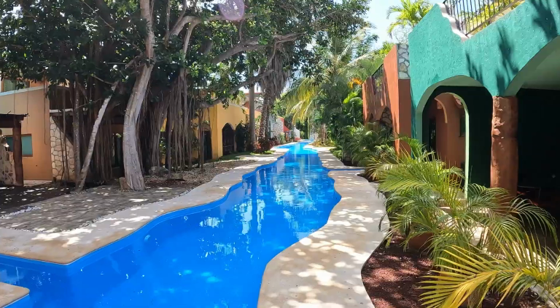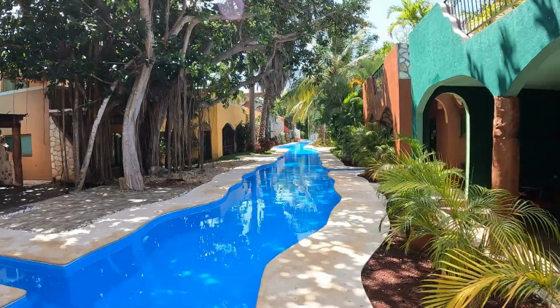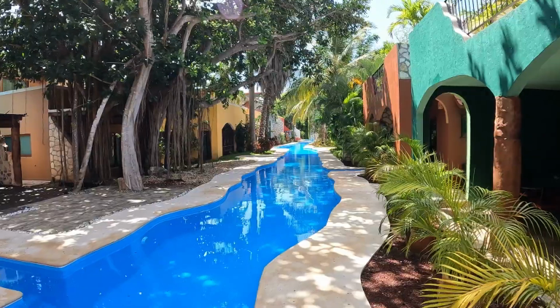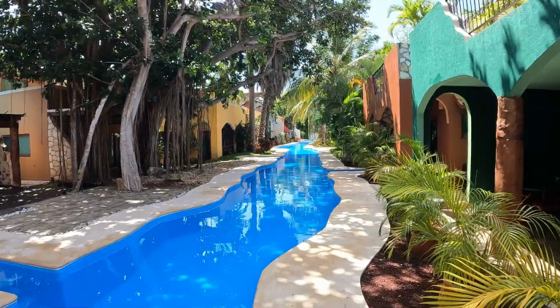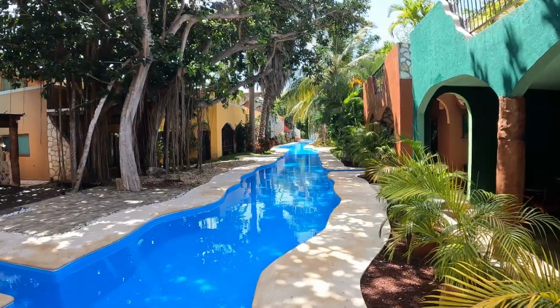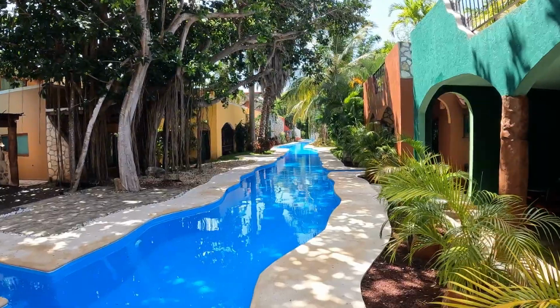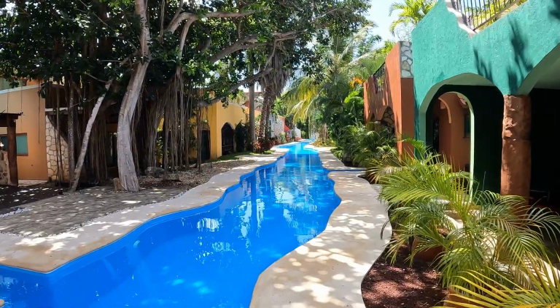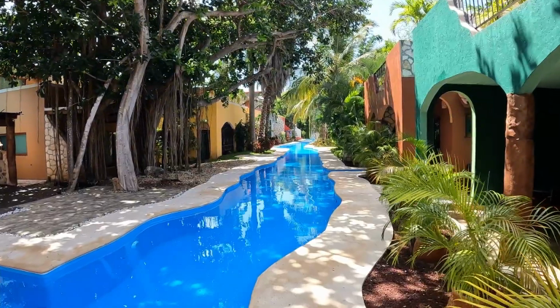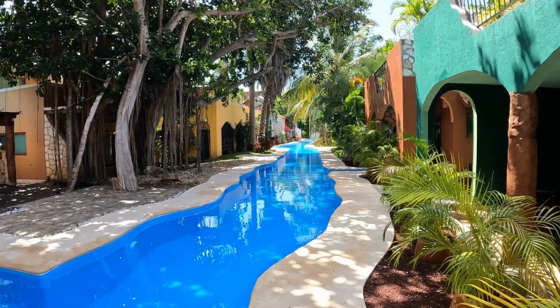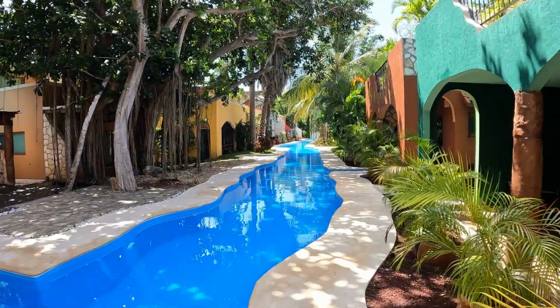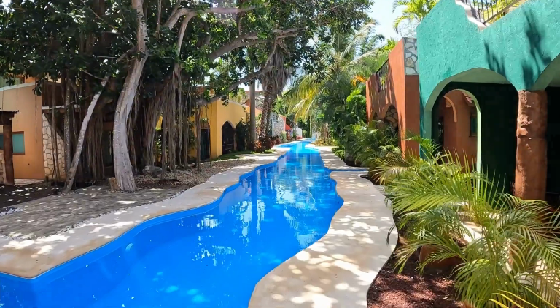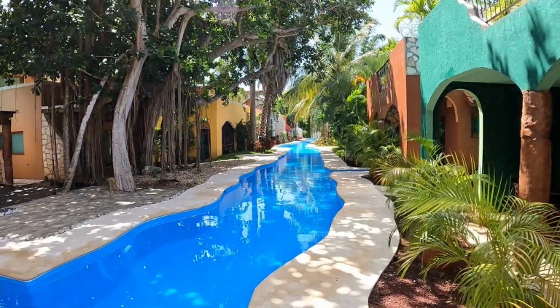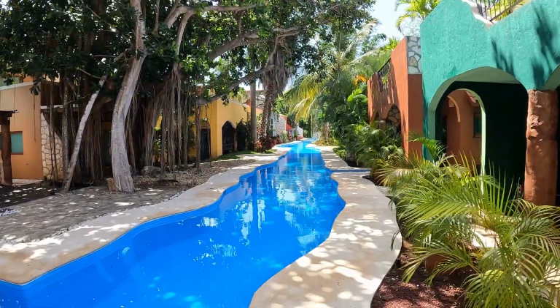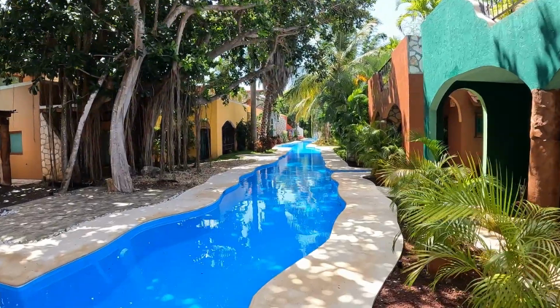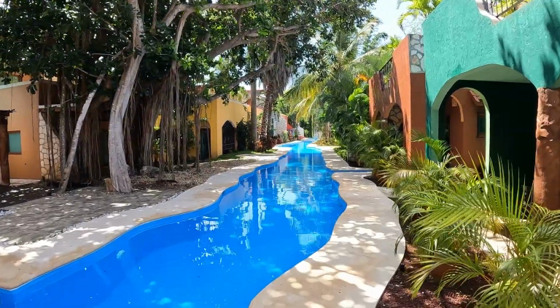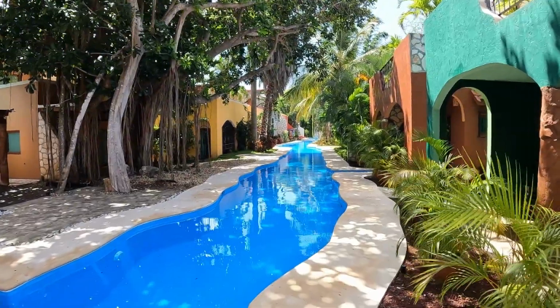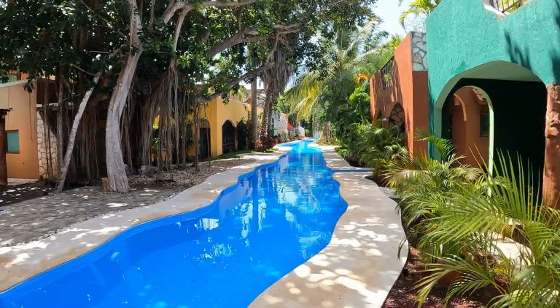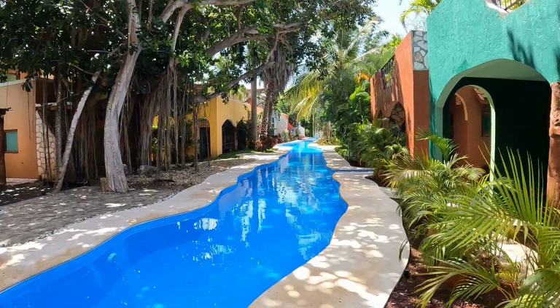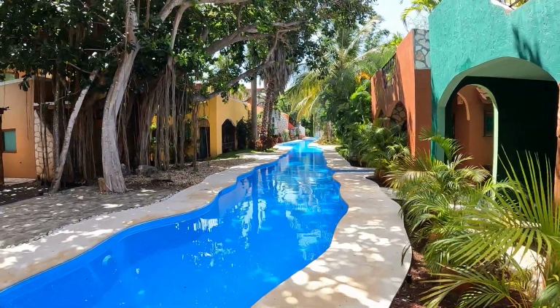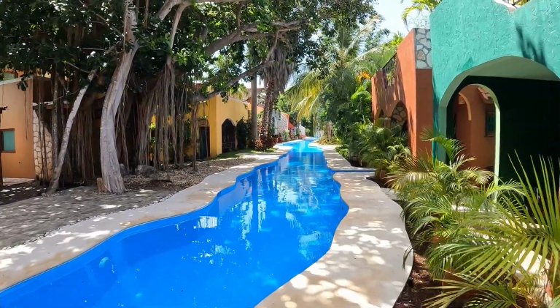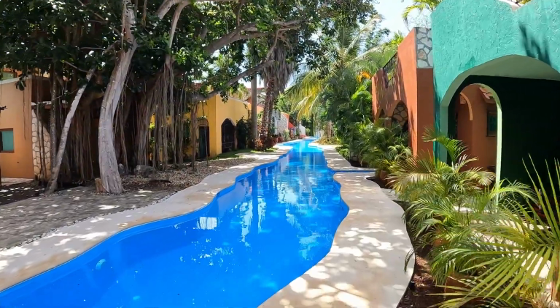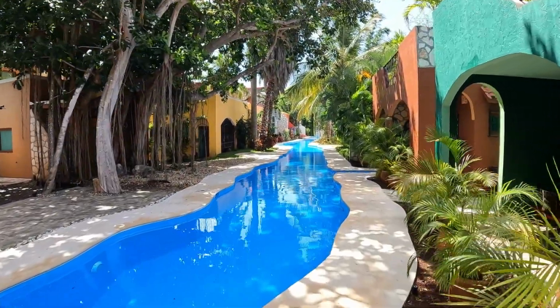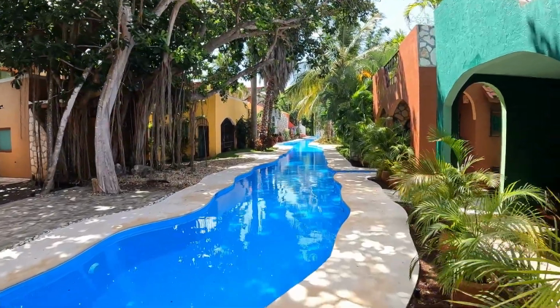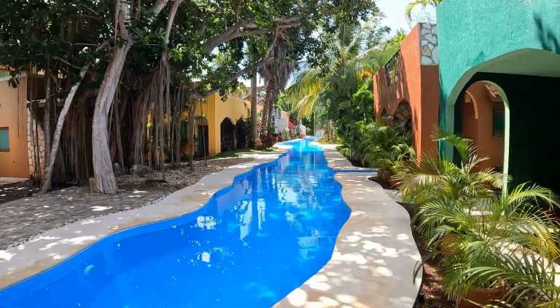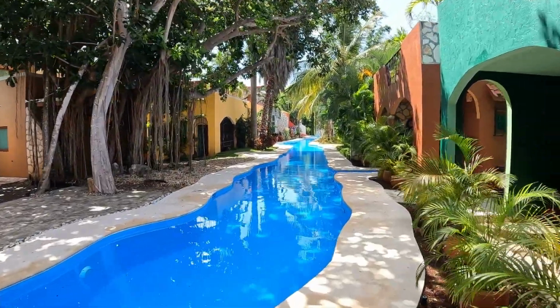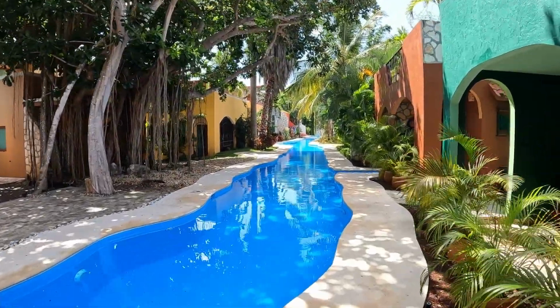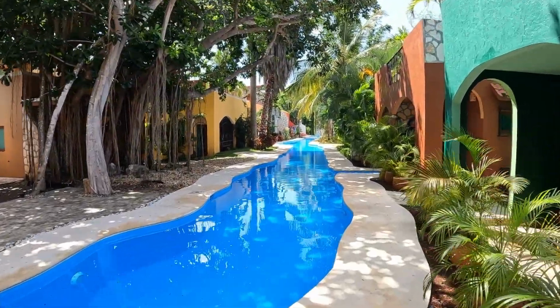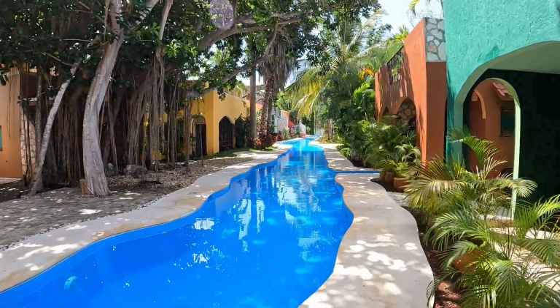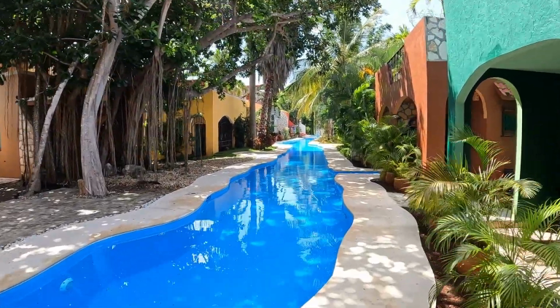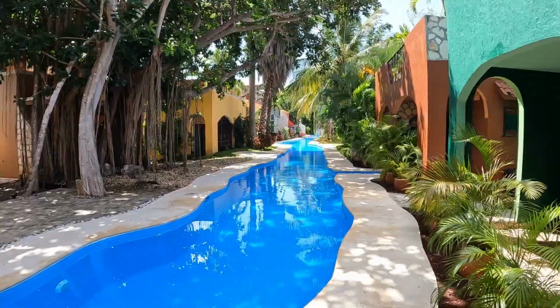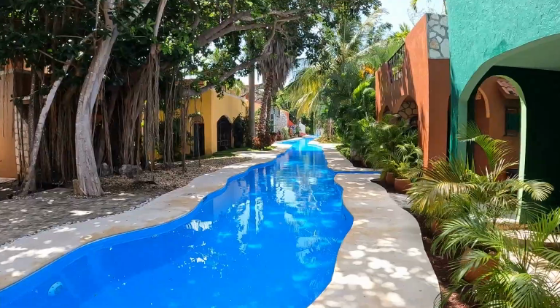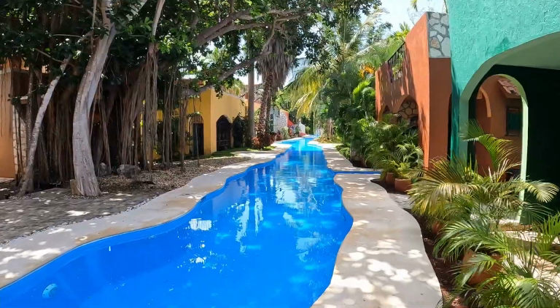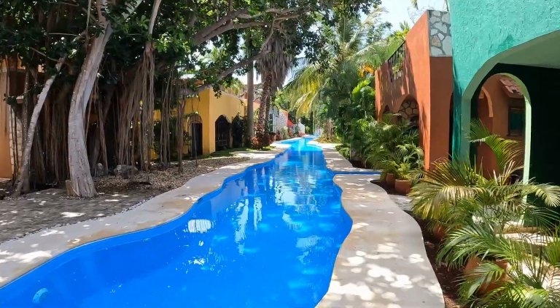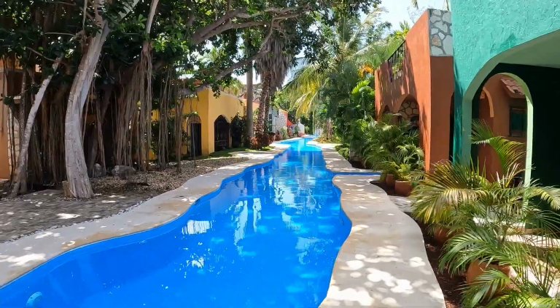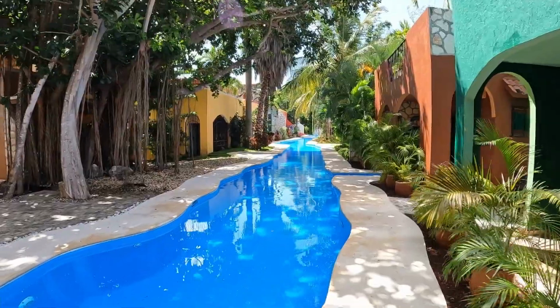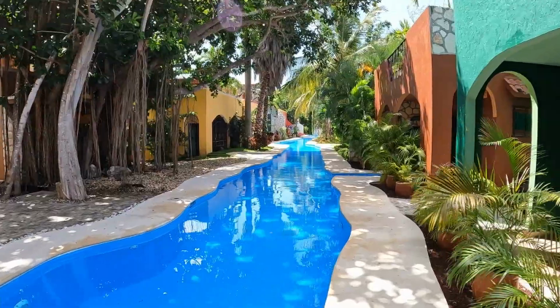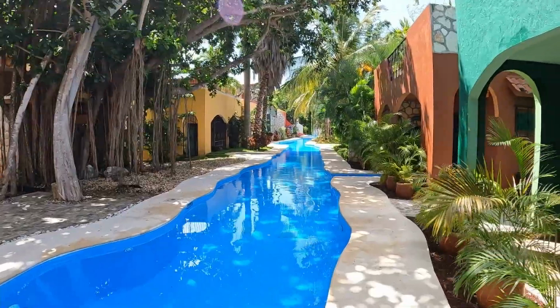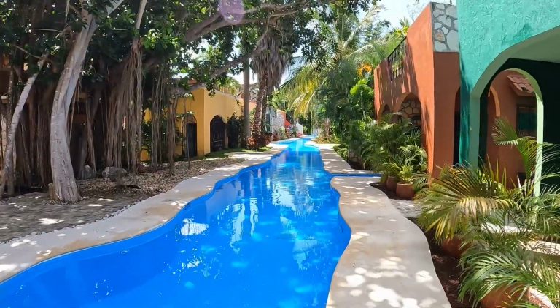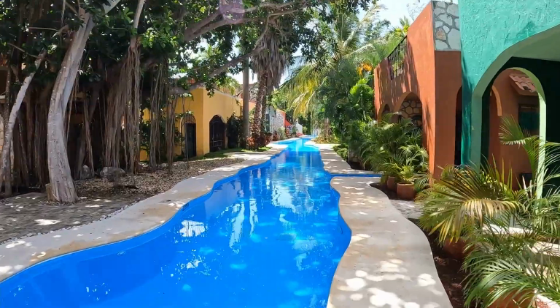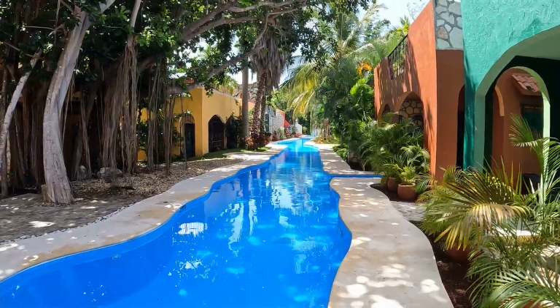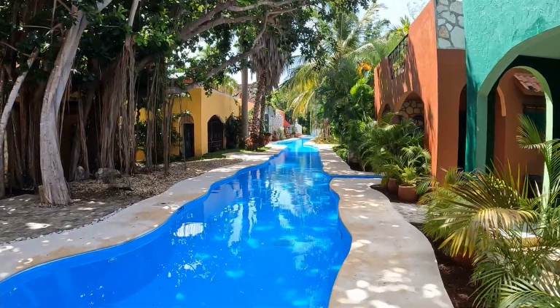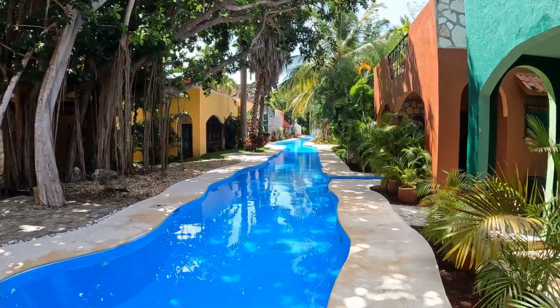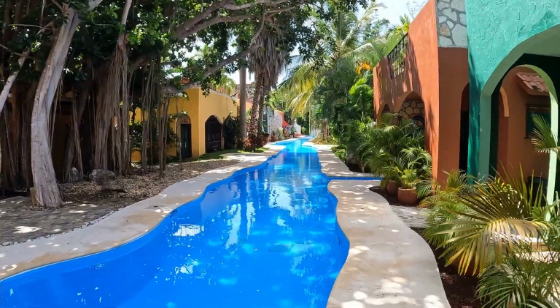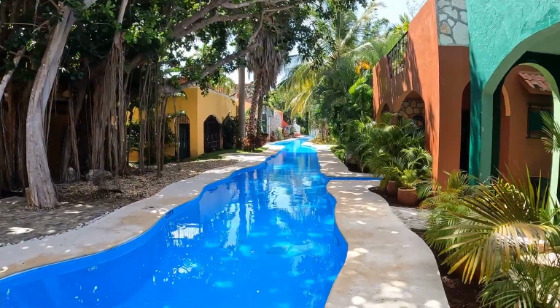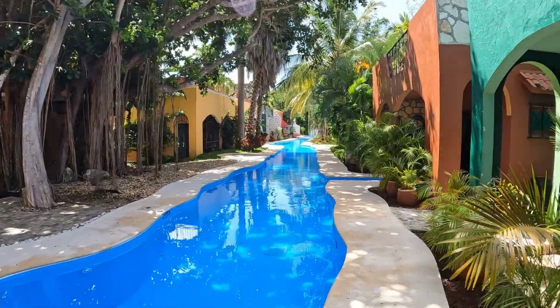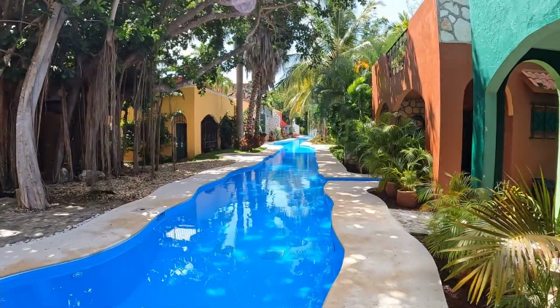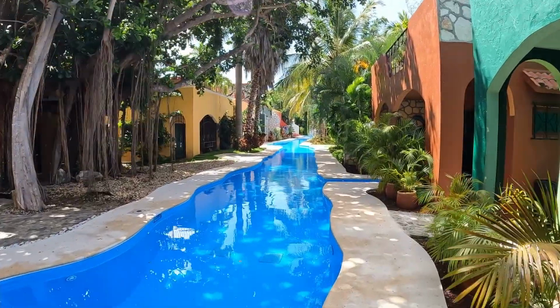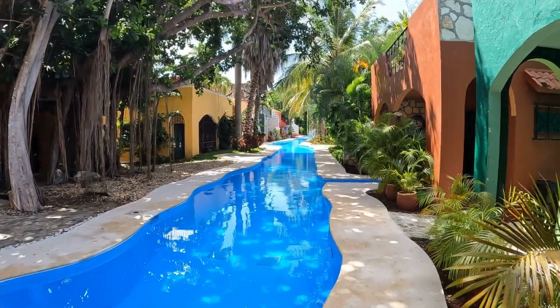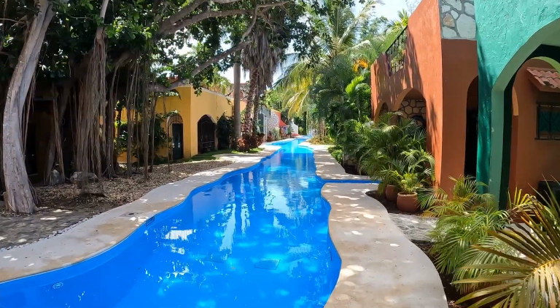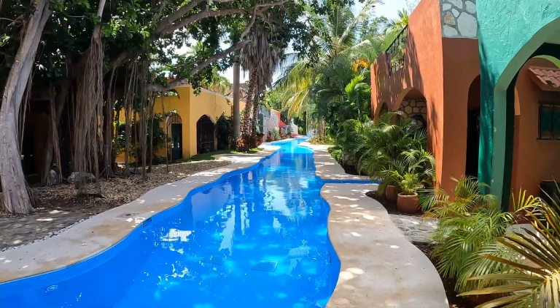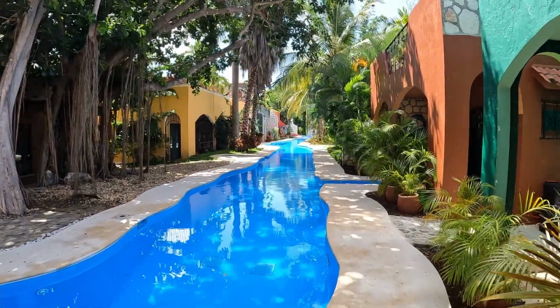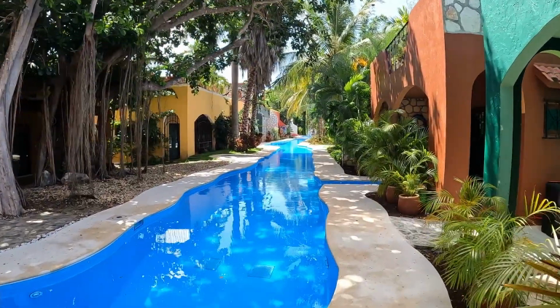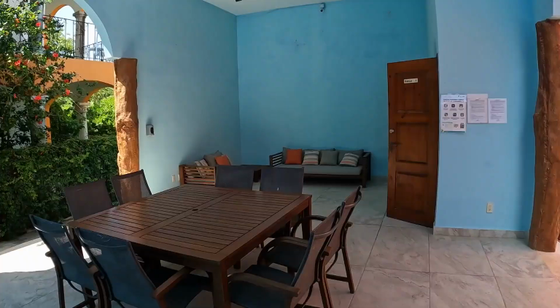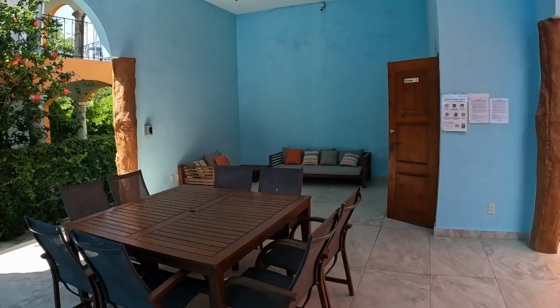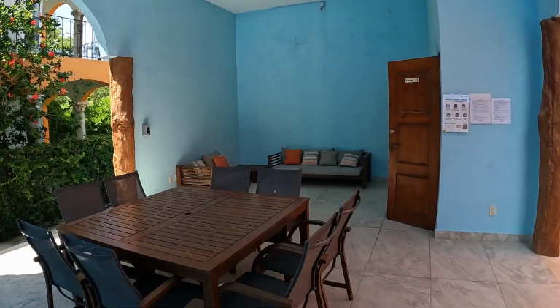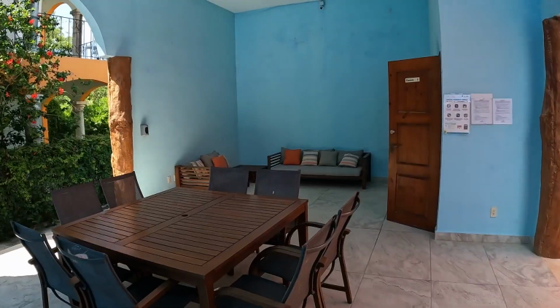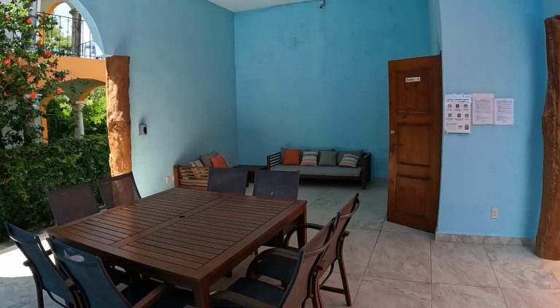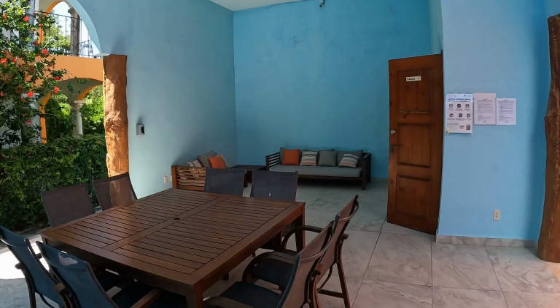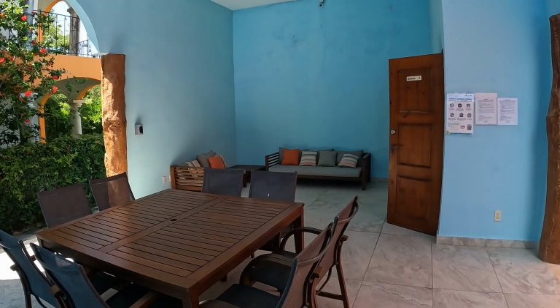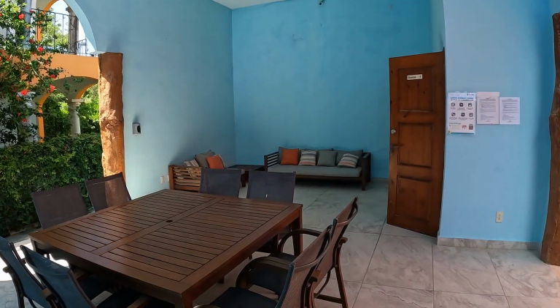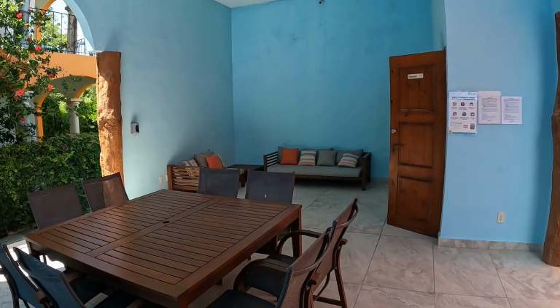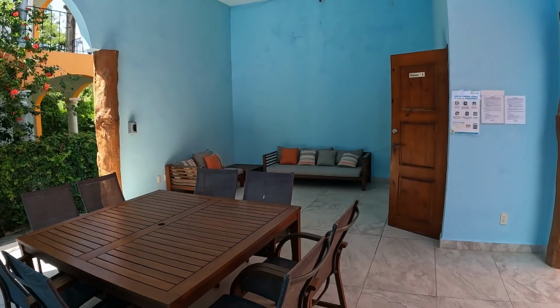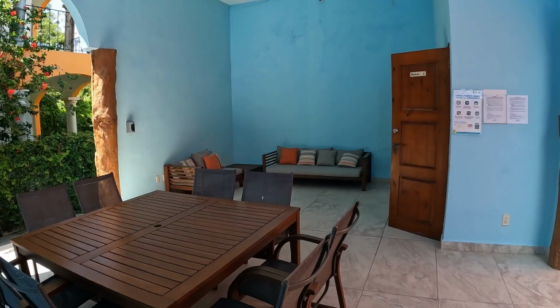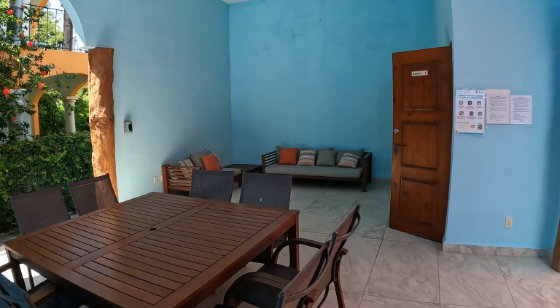I'm Peter Tice, buyer's representative with MyCasa. Thanks for watching, and let's be neighbors soon.